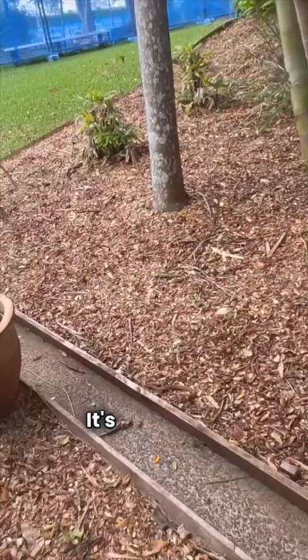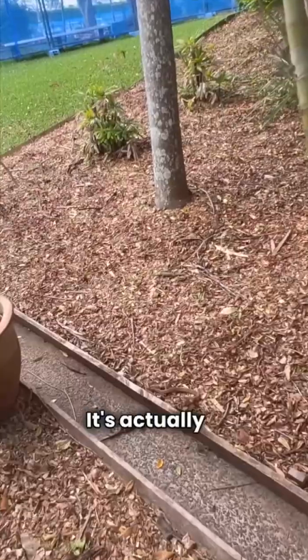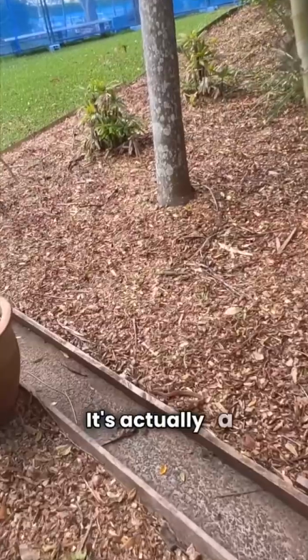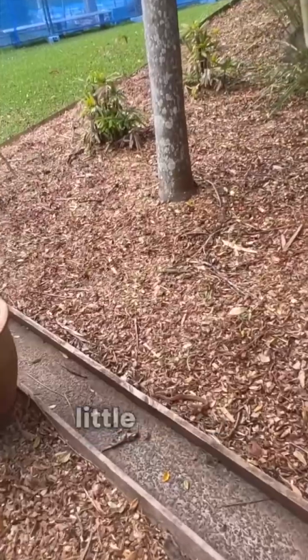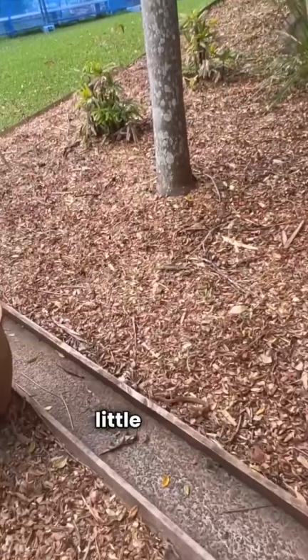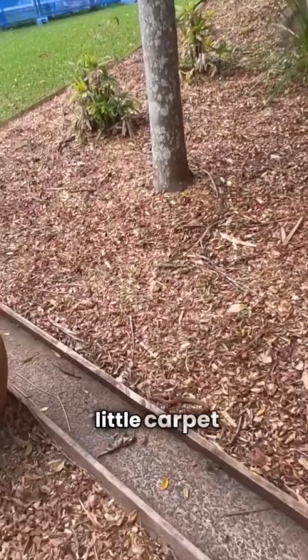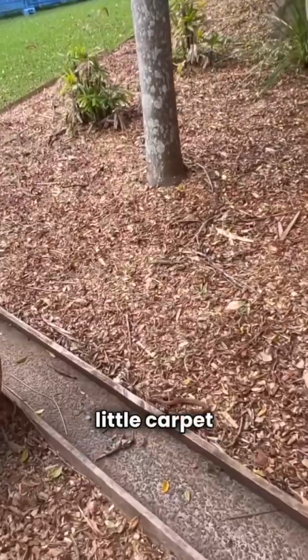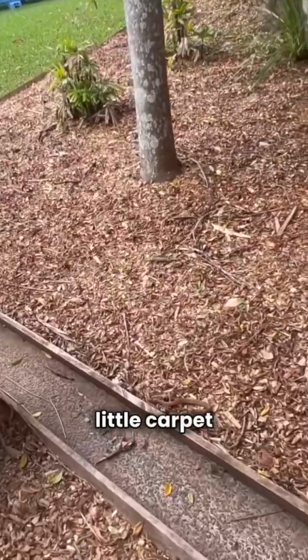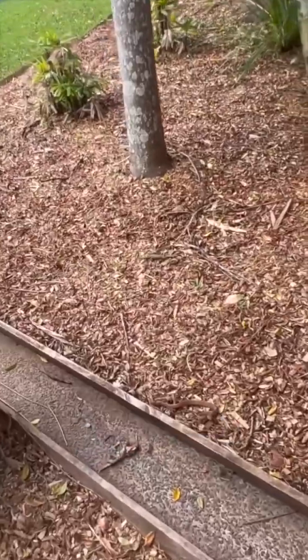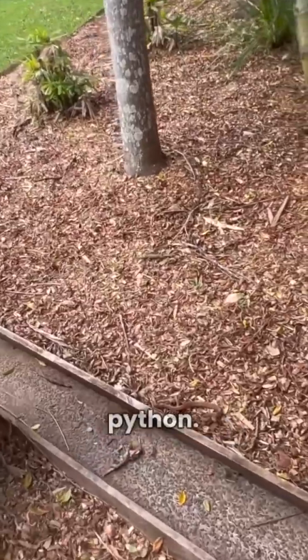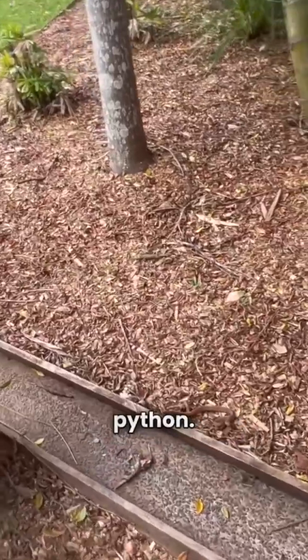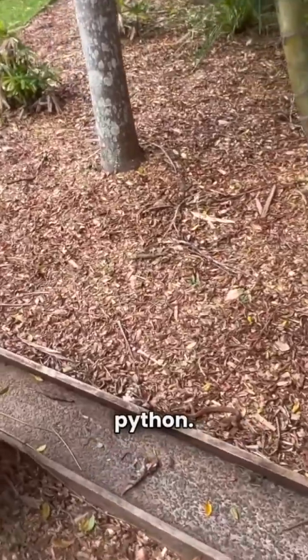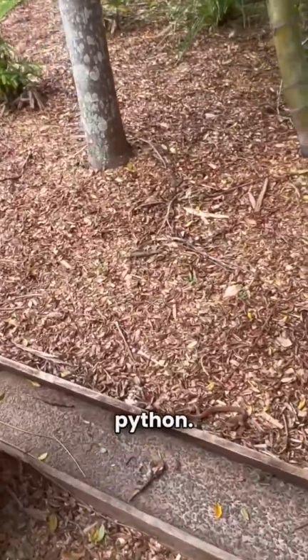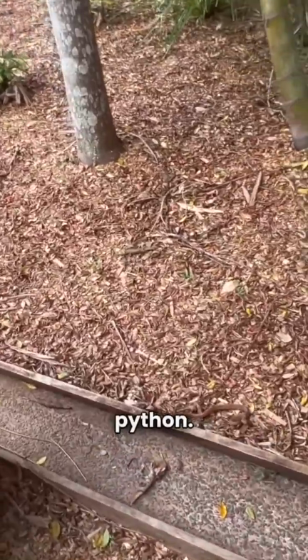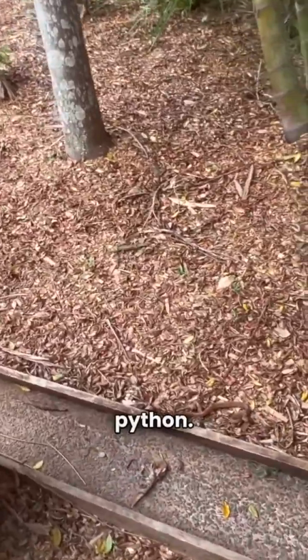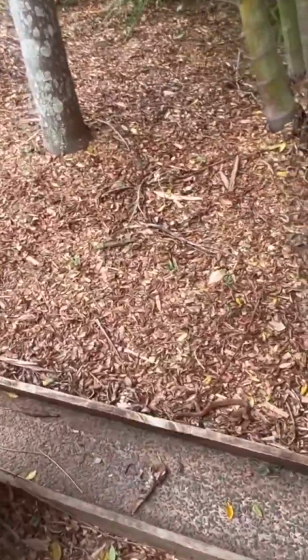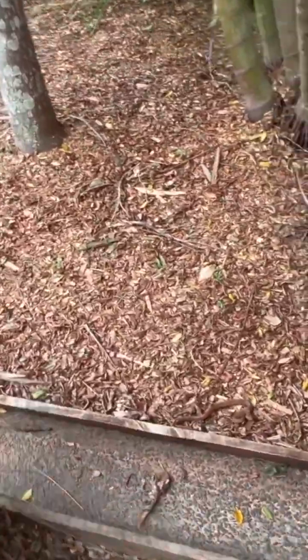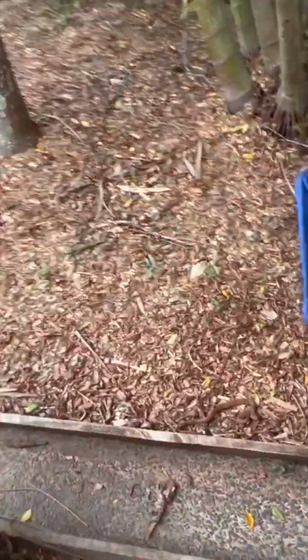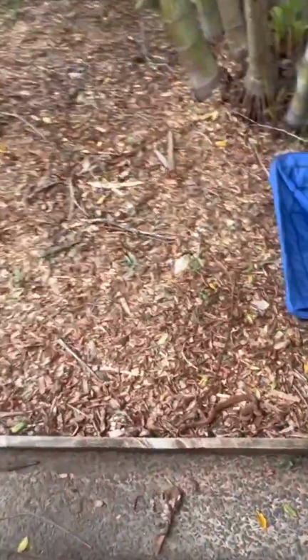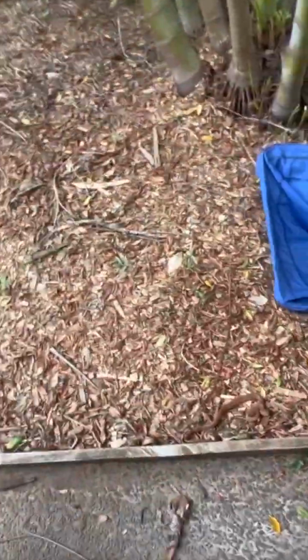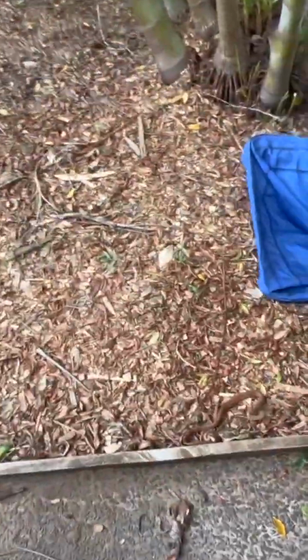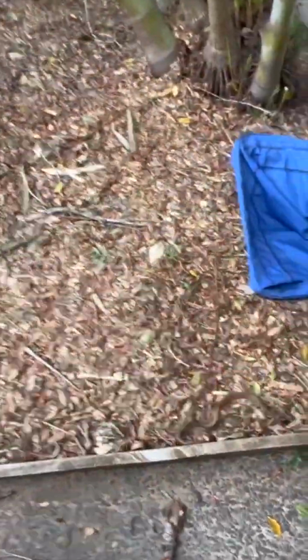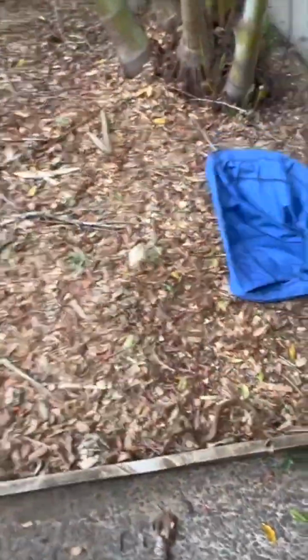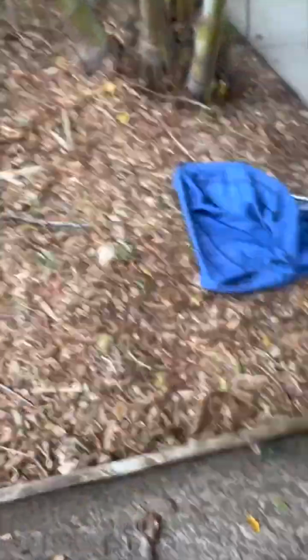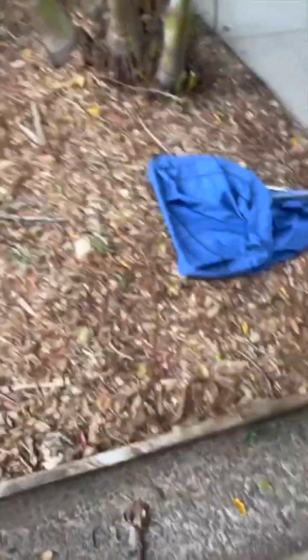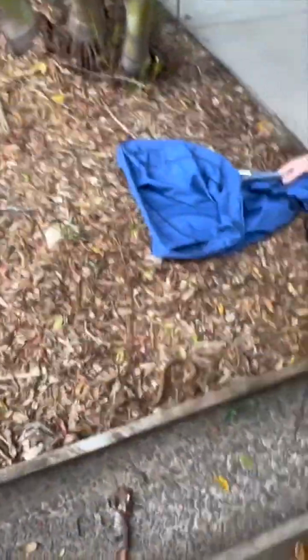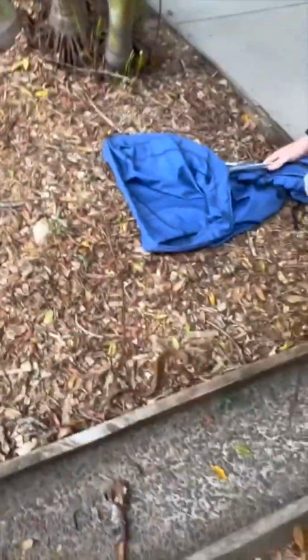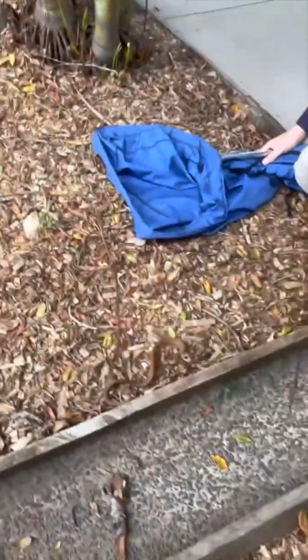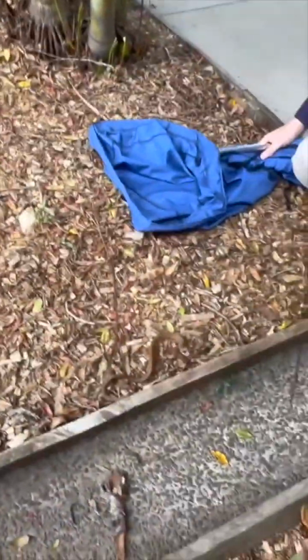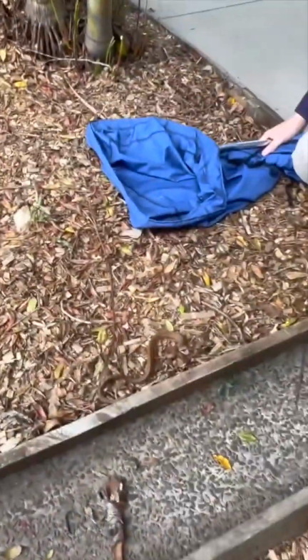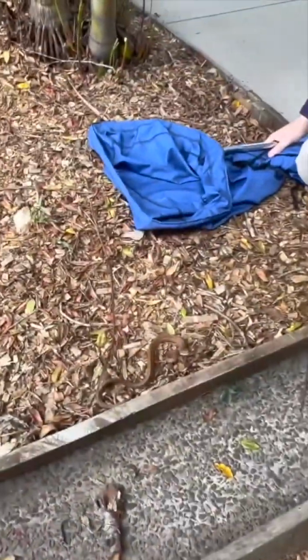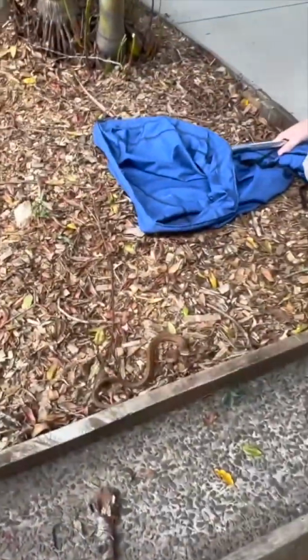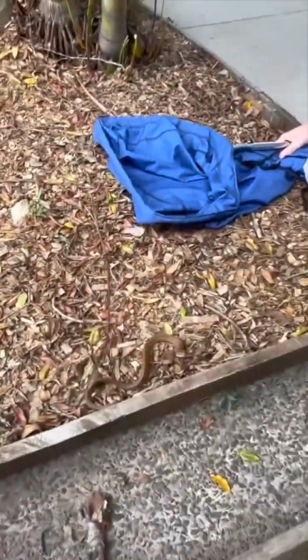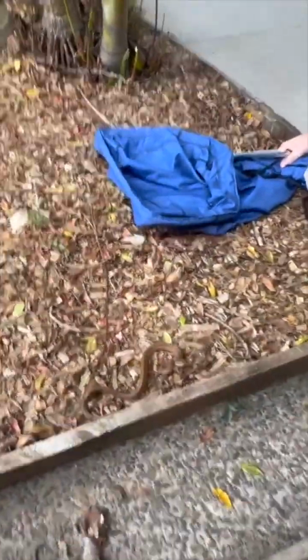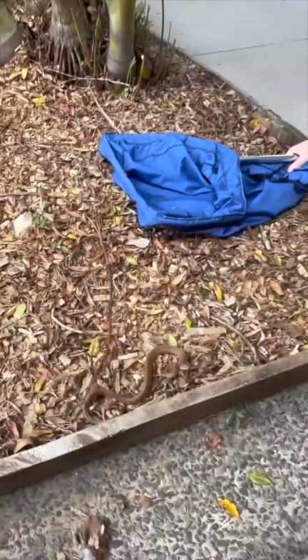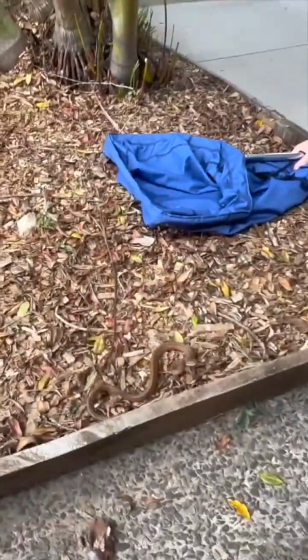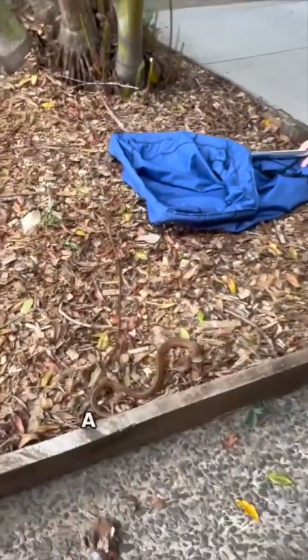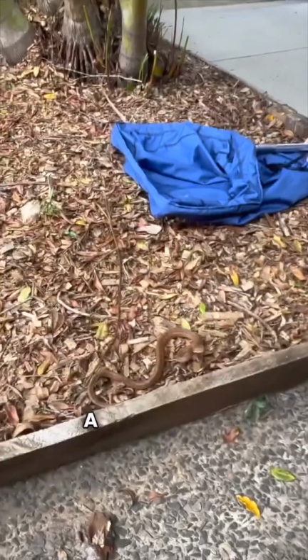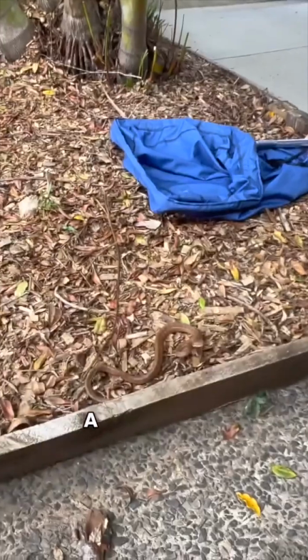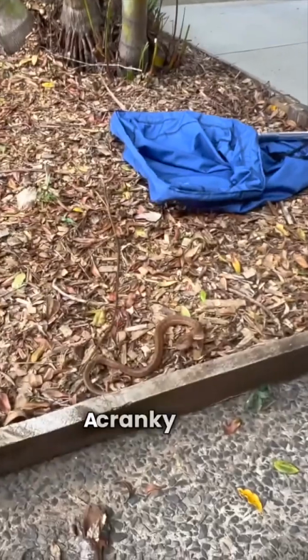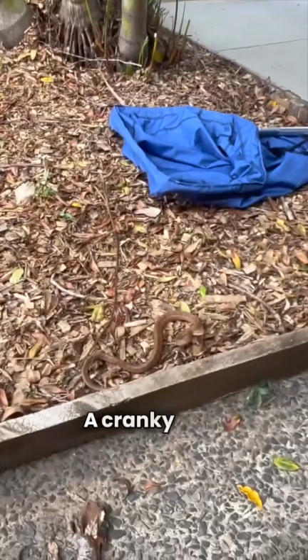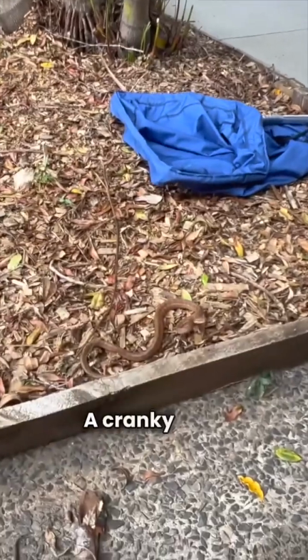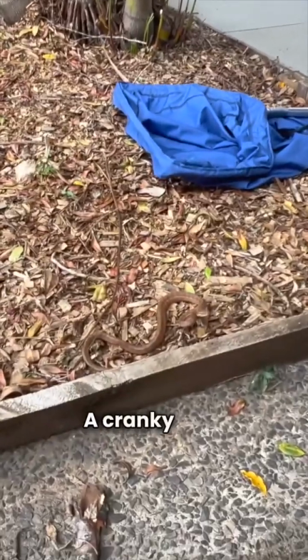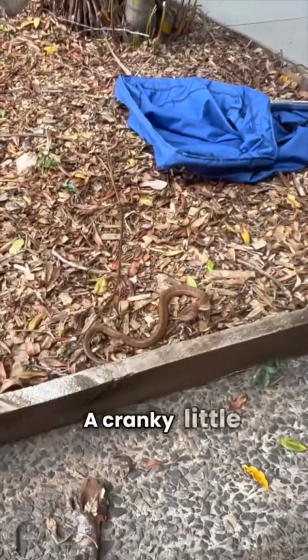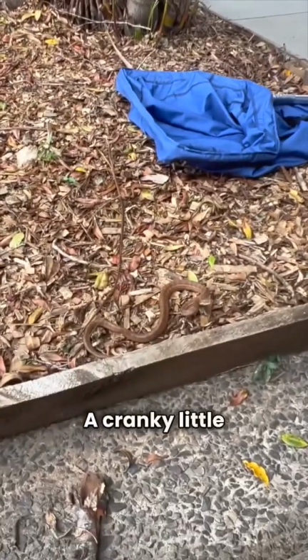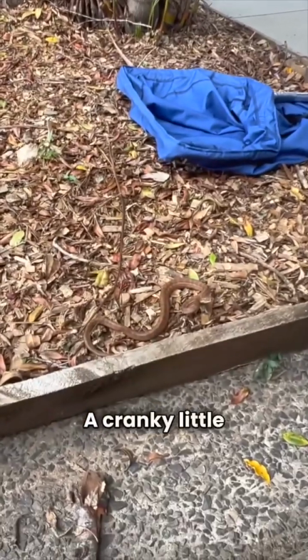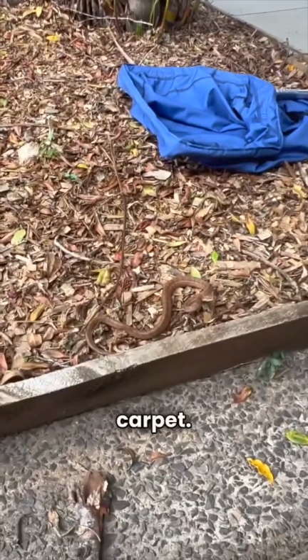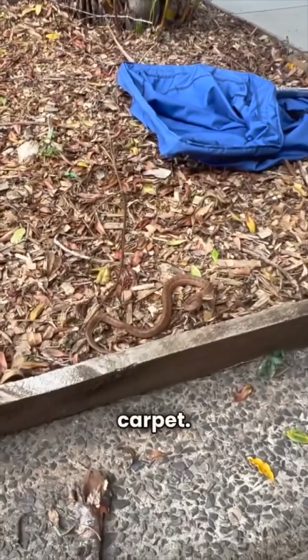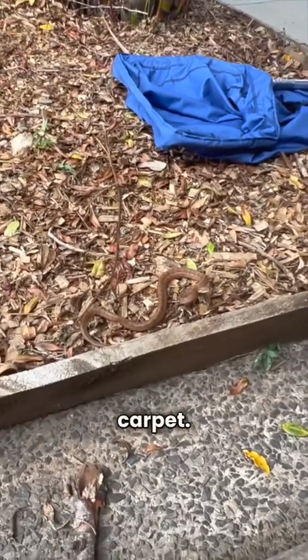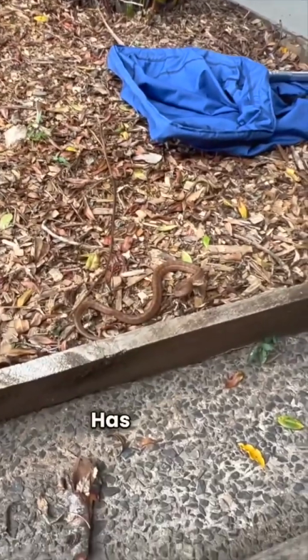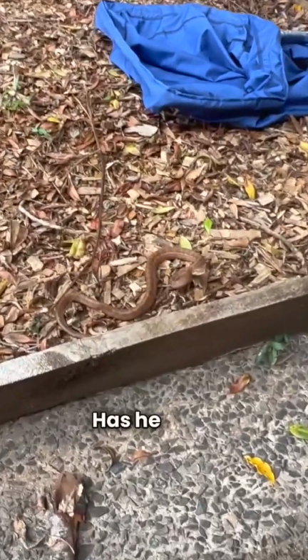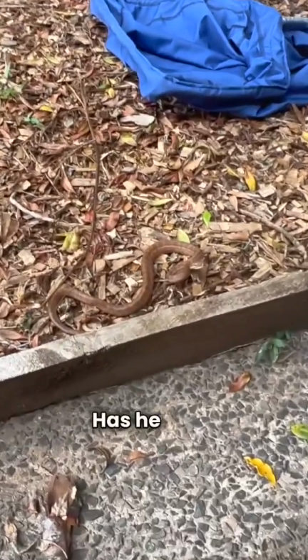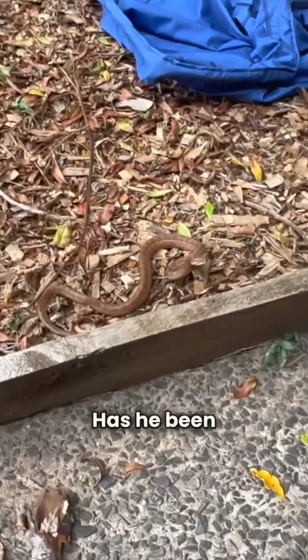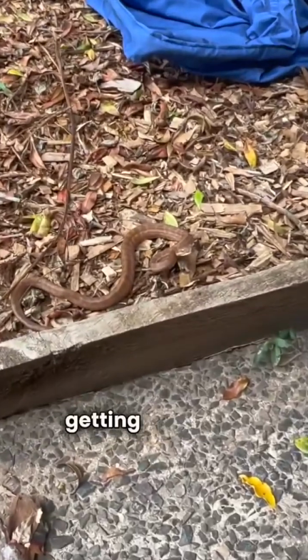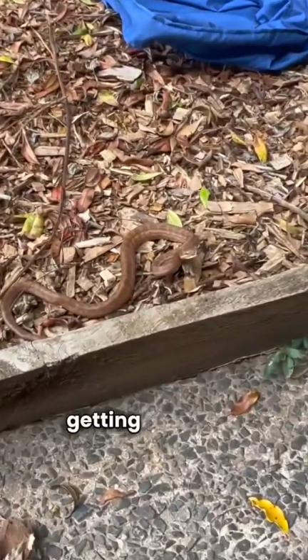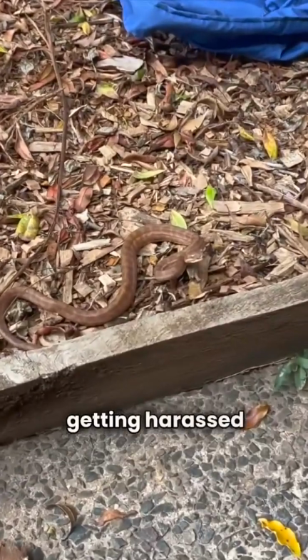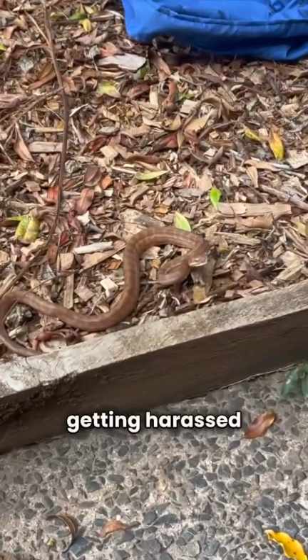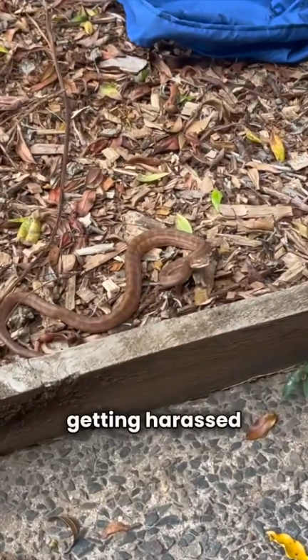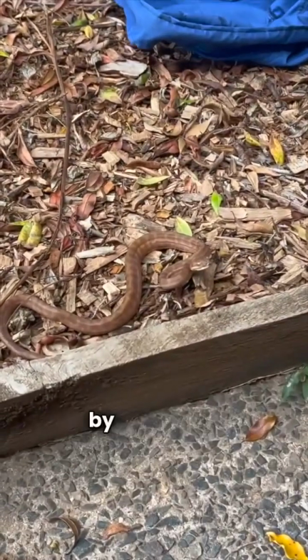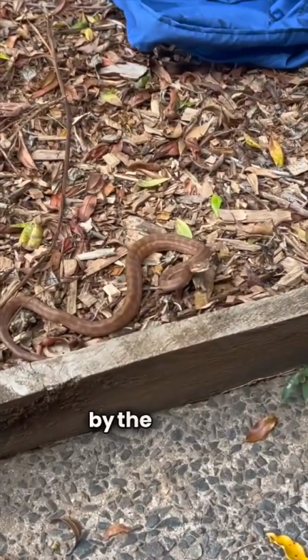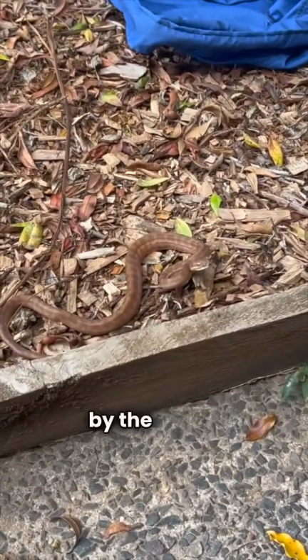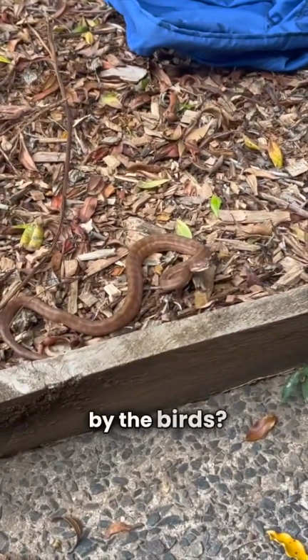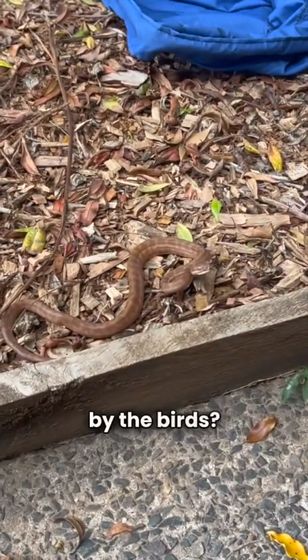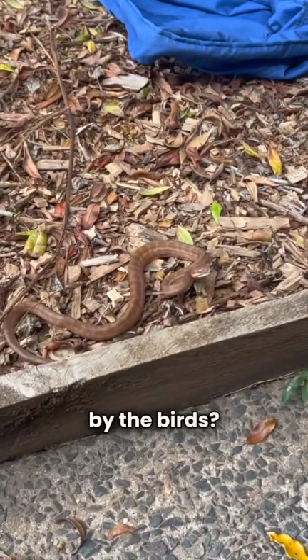It's actually a little carpet python — a cranky little carpet. Has he been getting harassed by the birds?